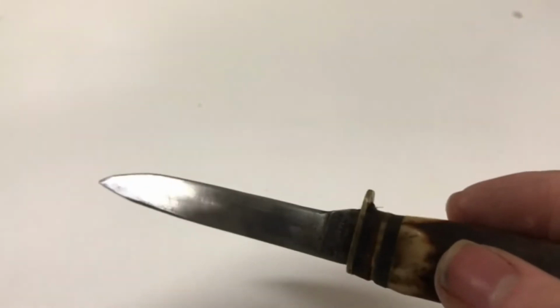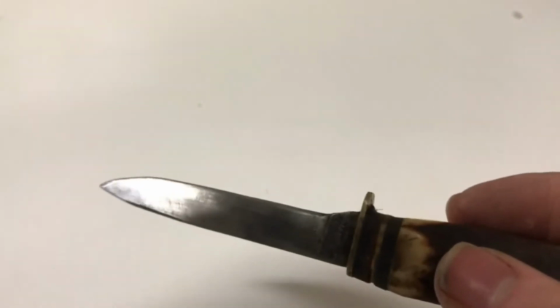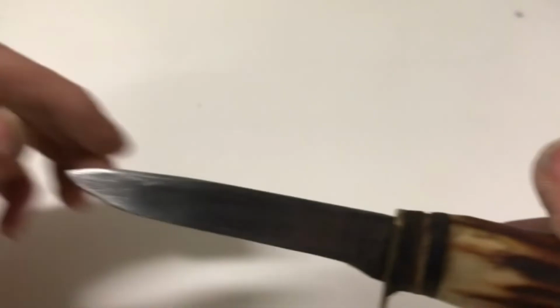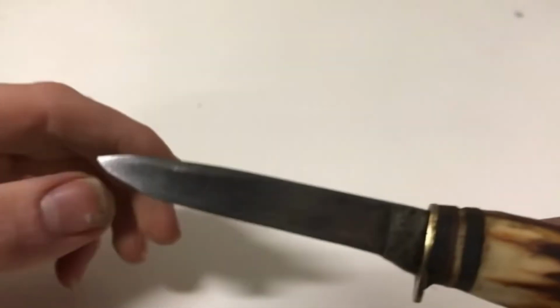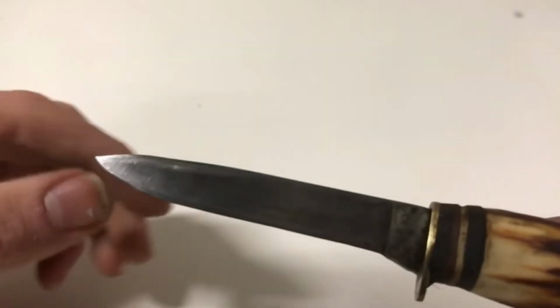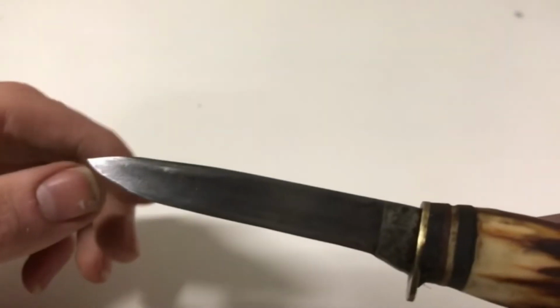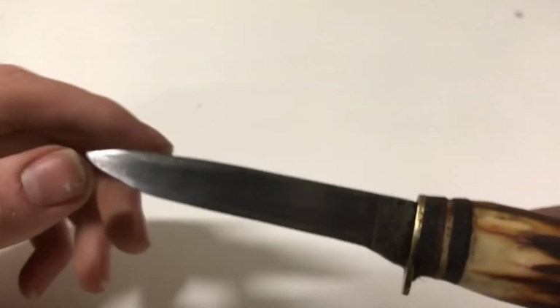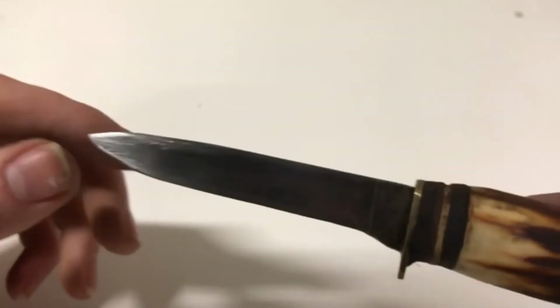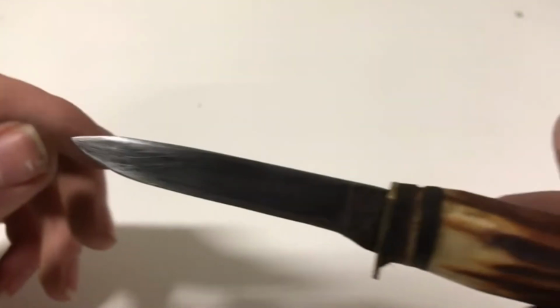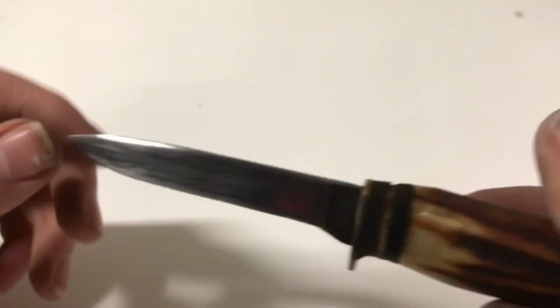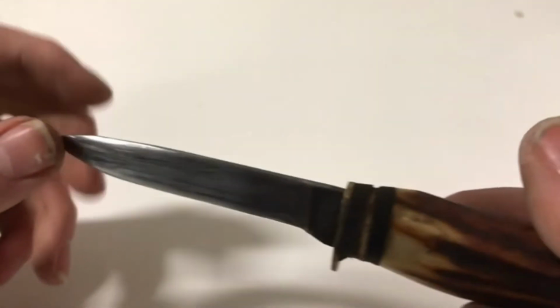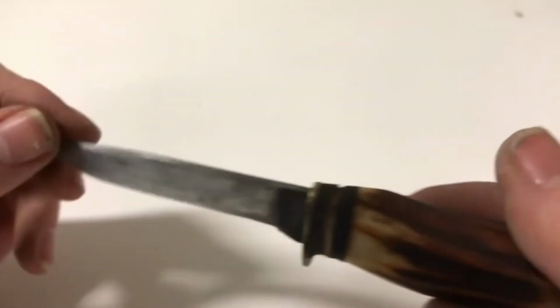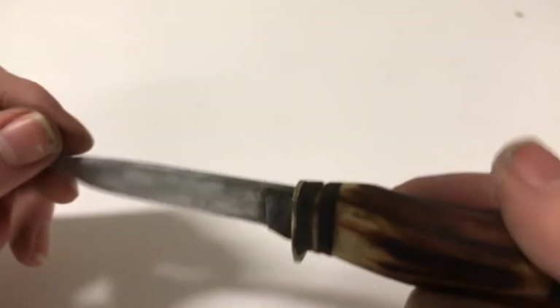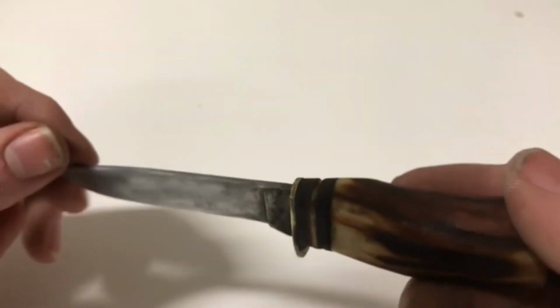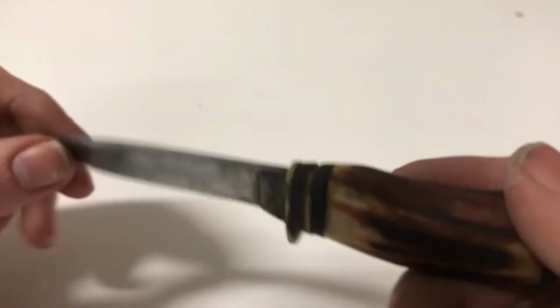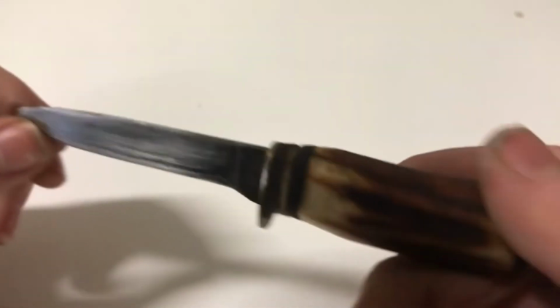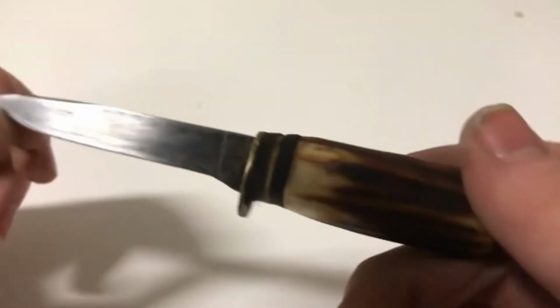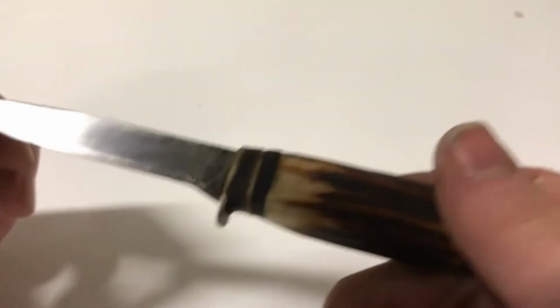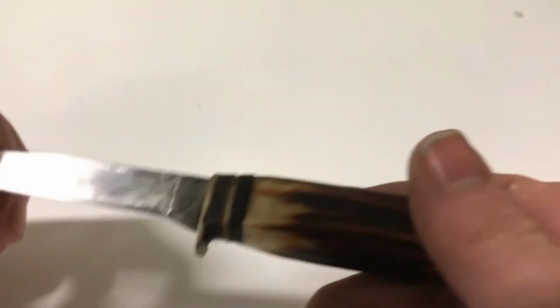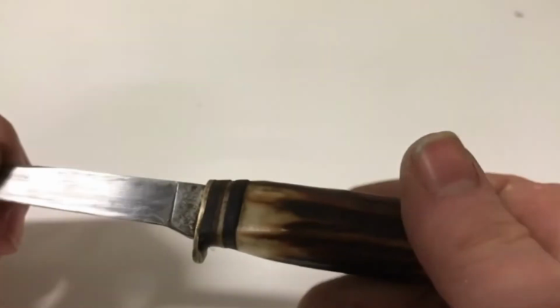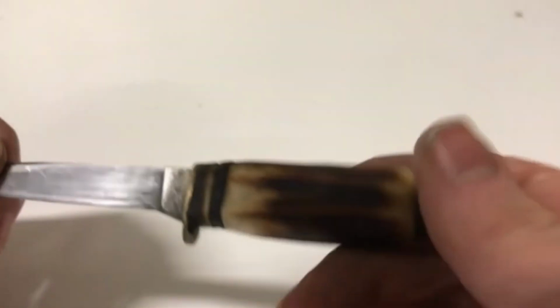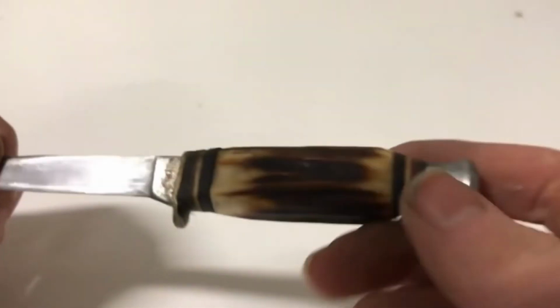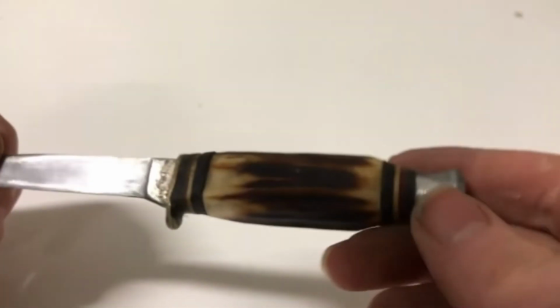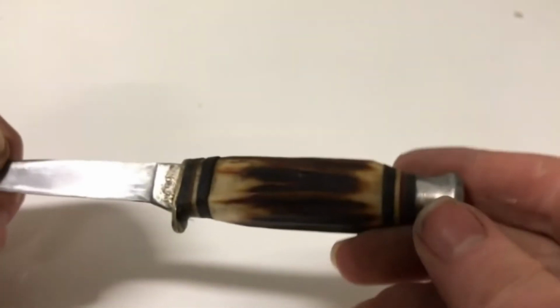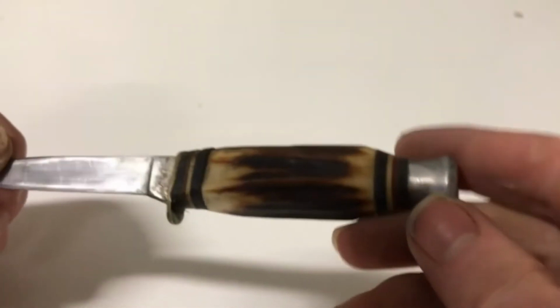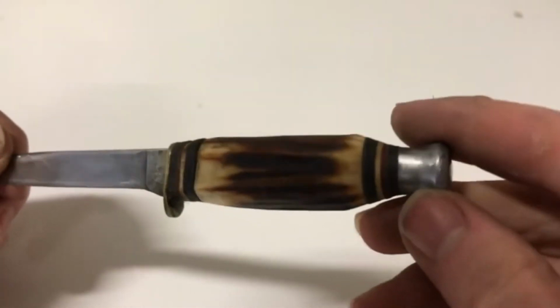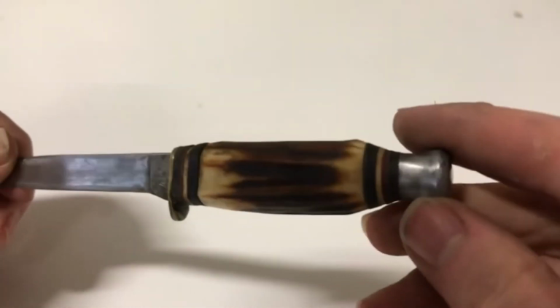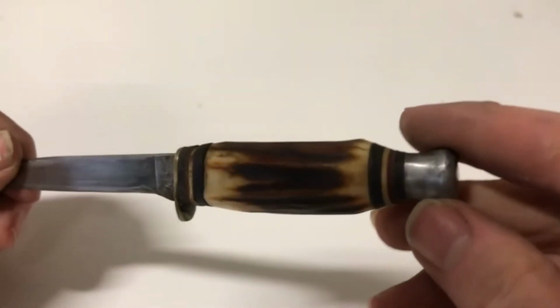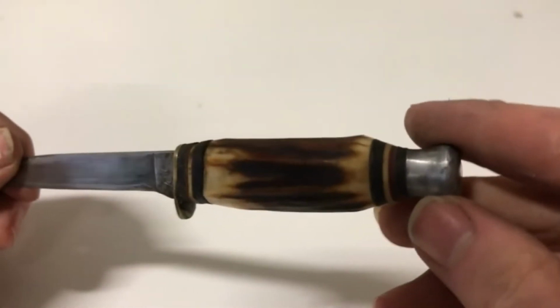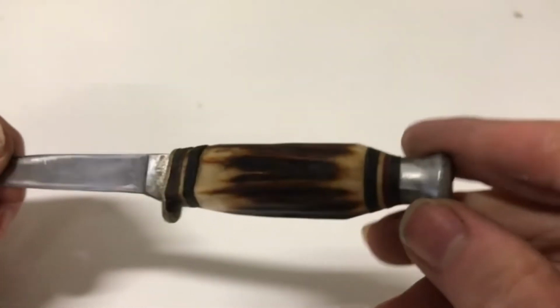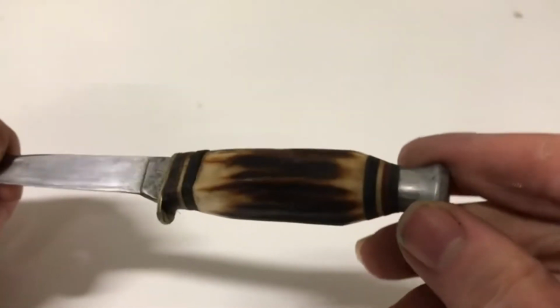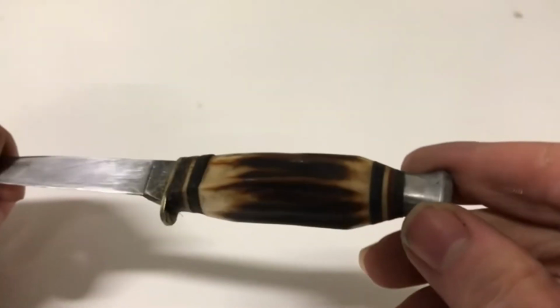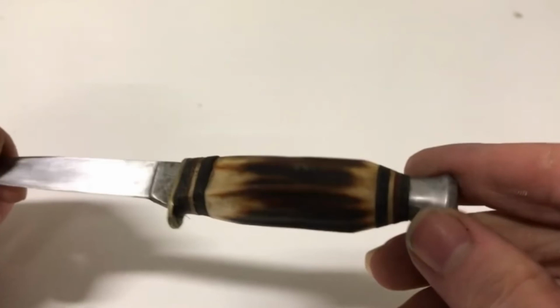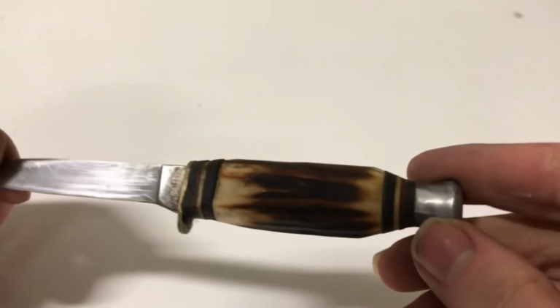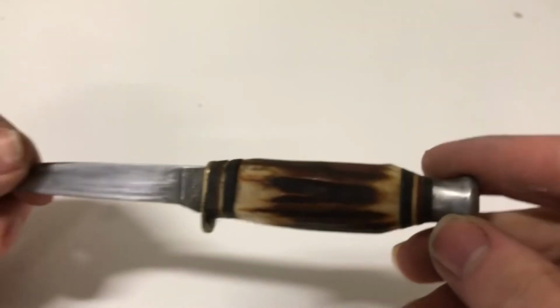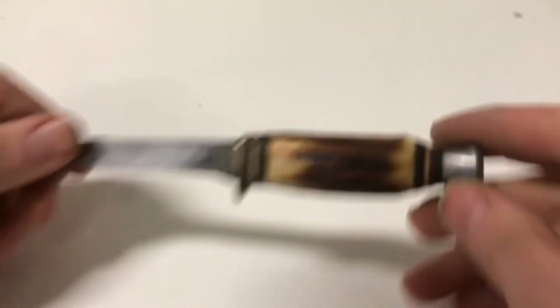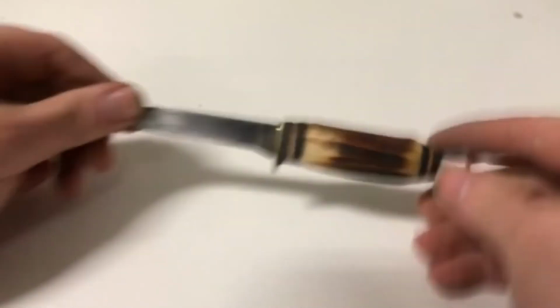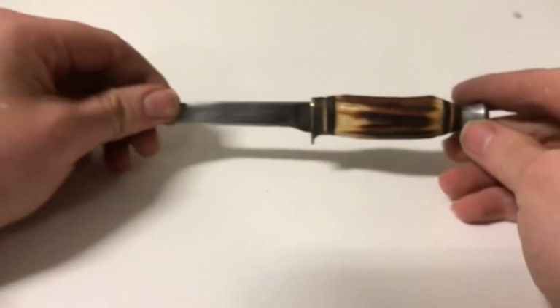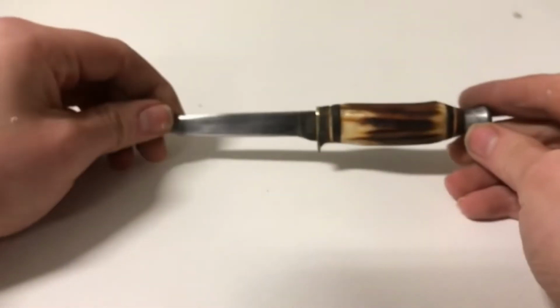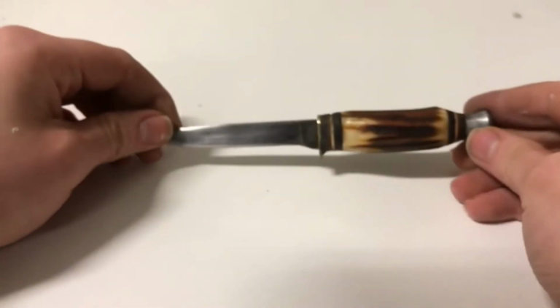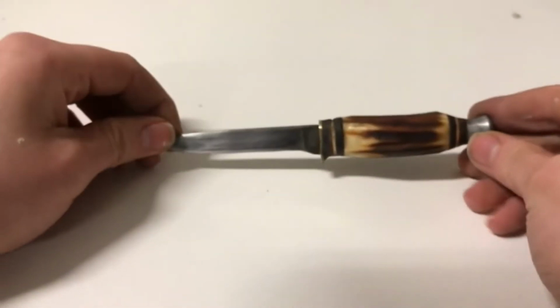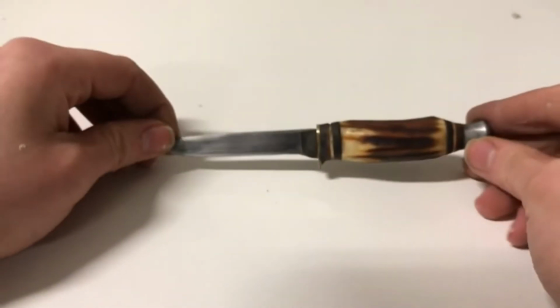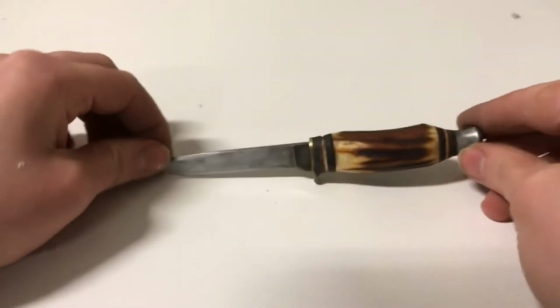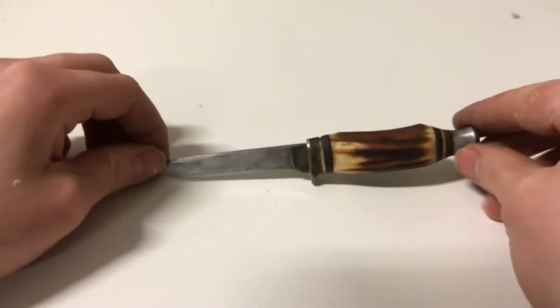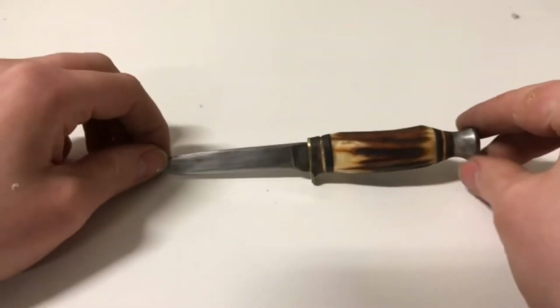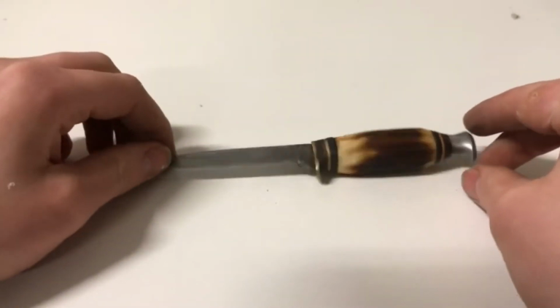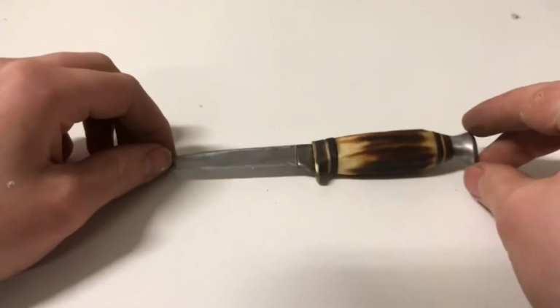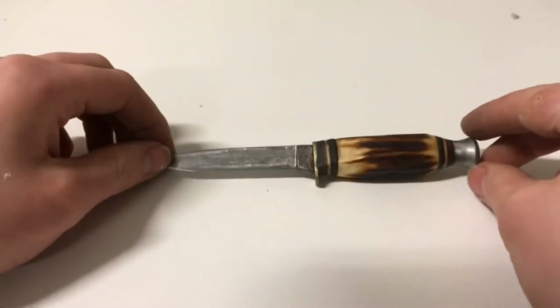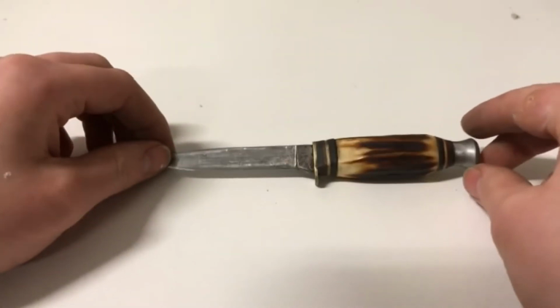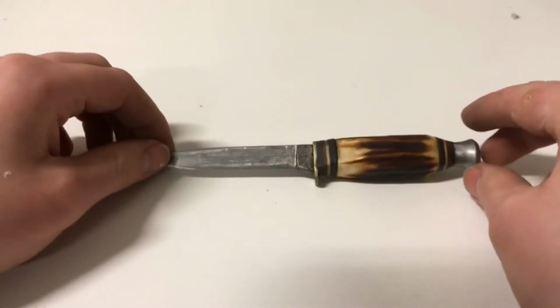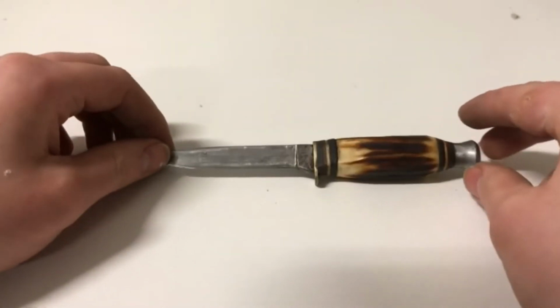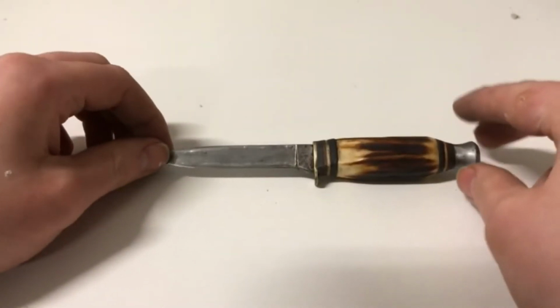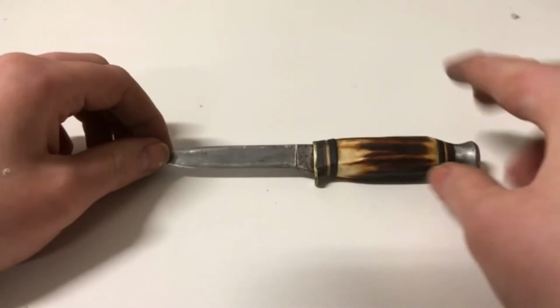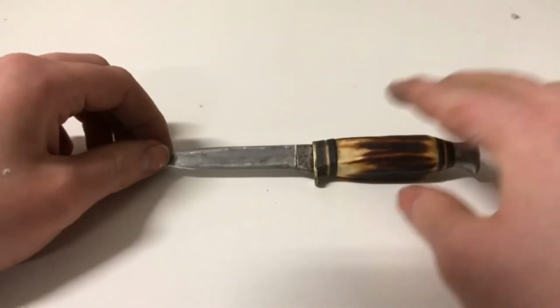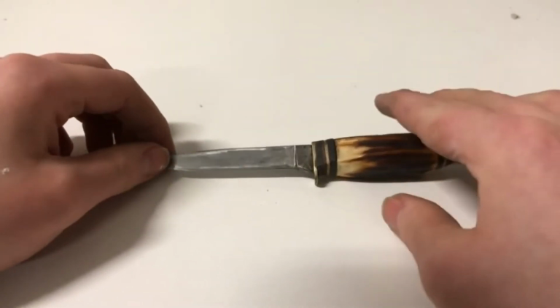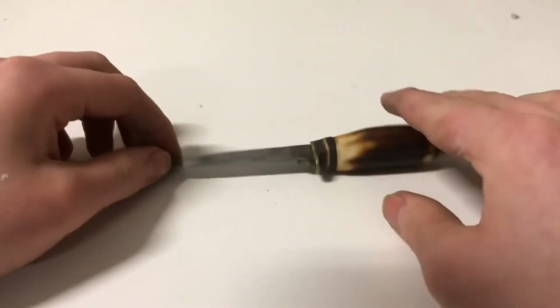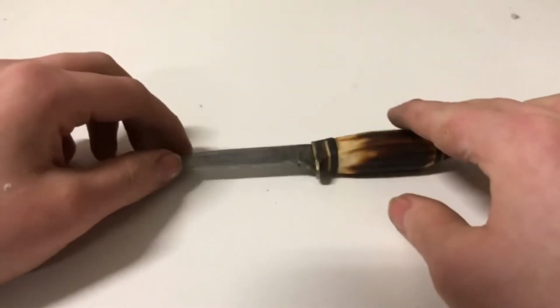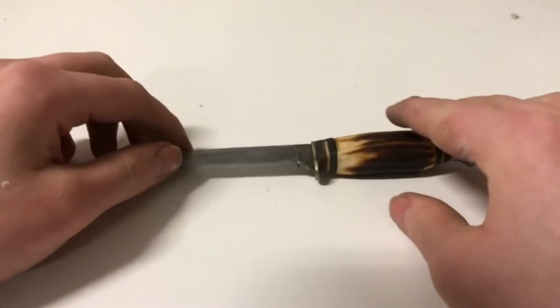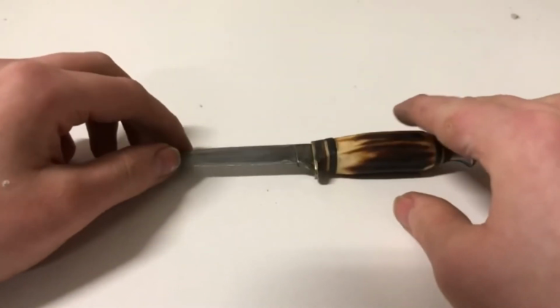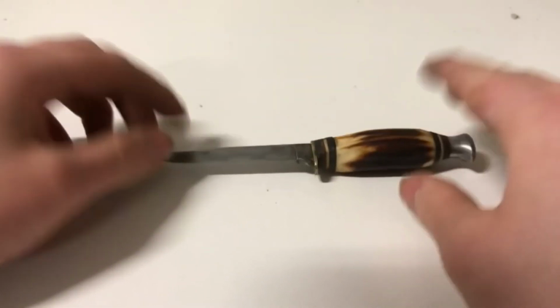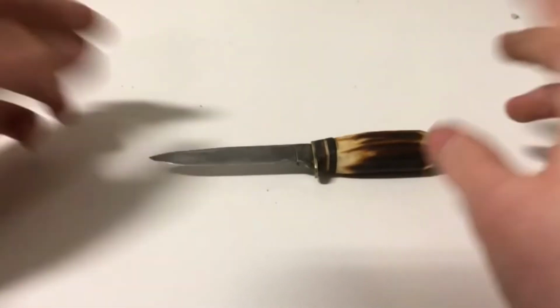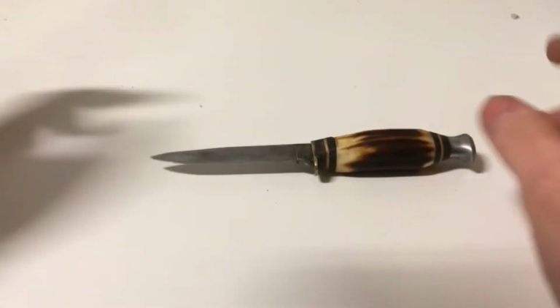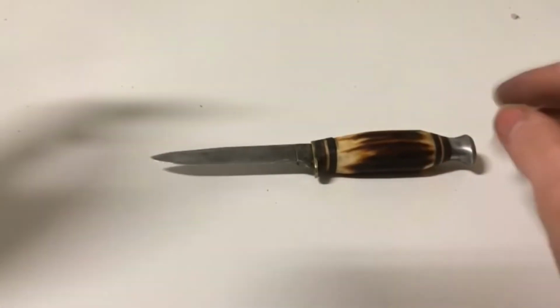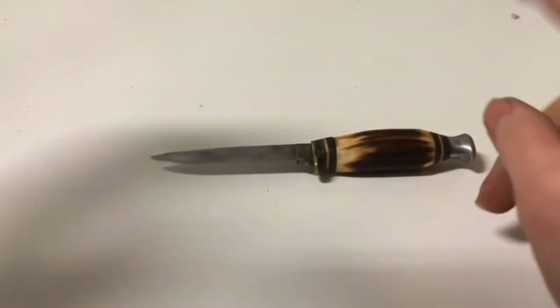Okay, the knife is pretty much done. Enjoy, and I'll see you guys later. Bye.